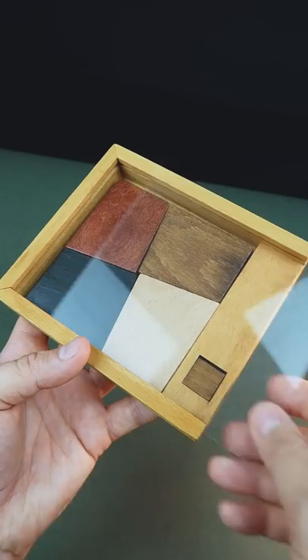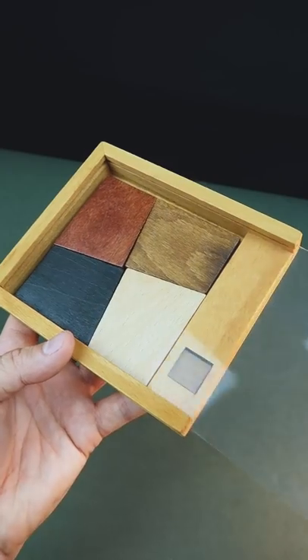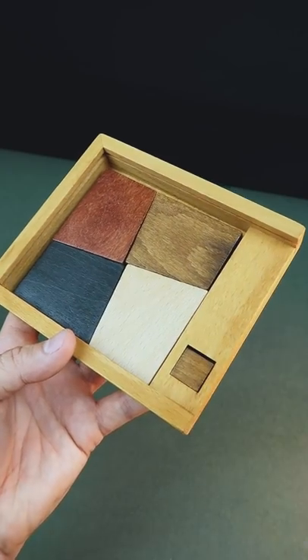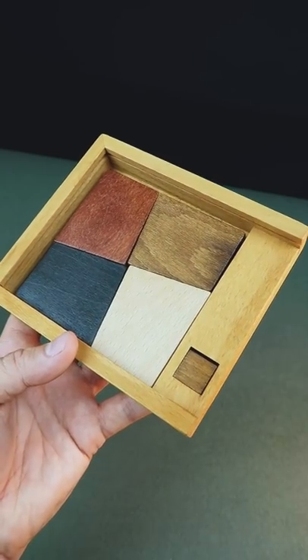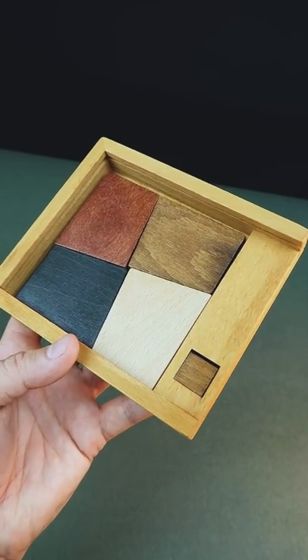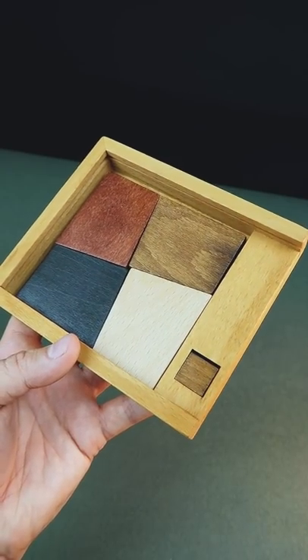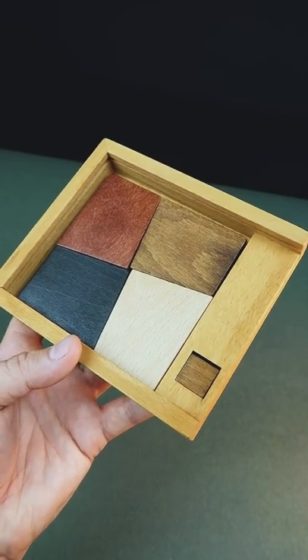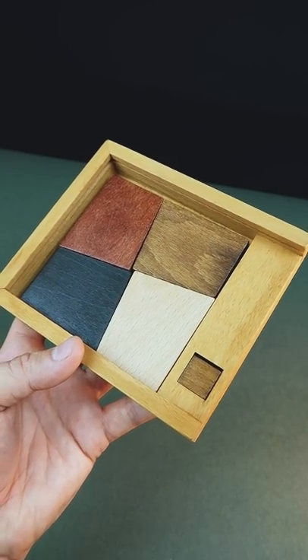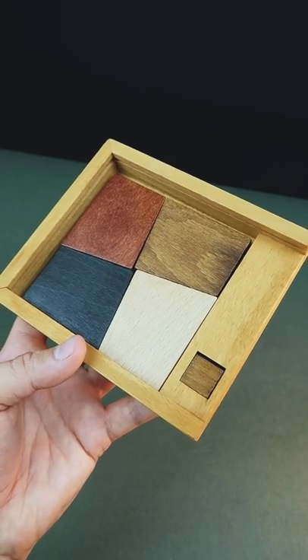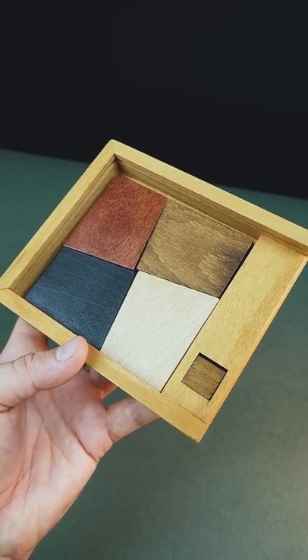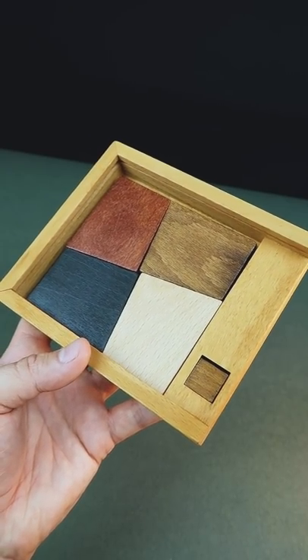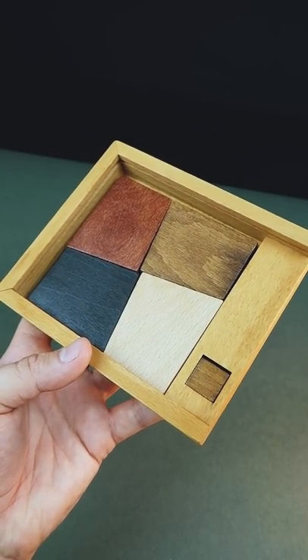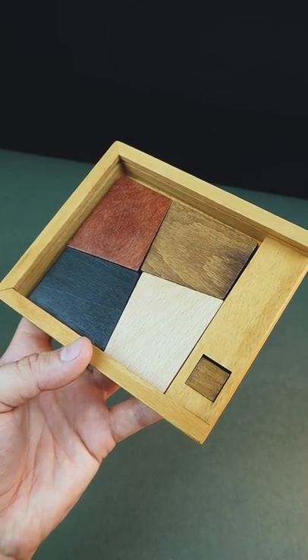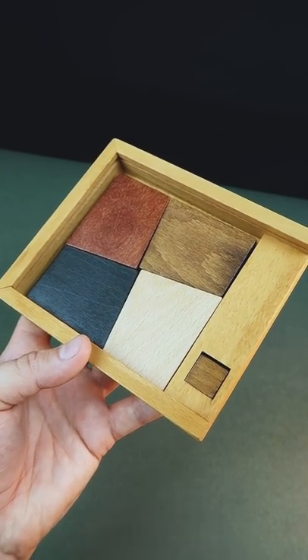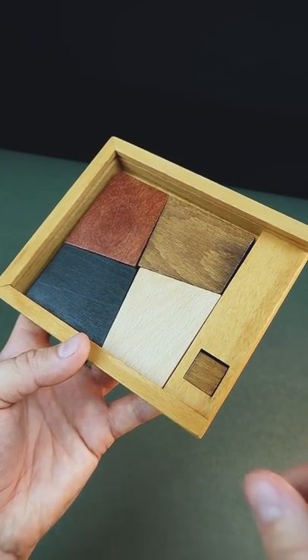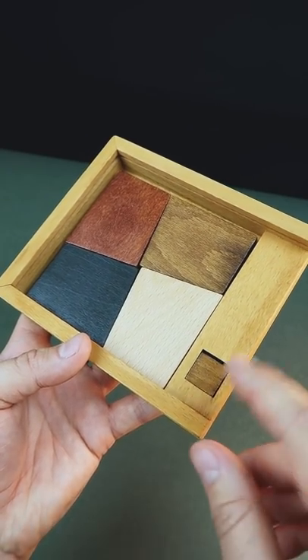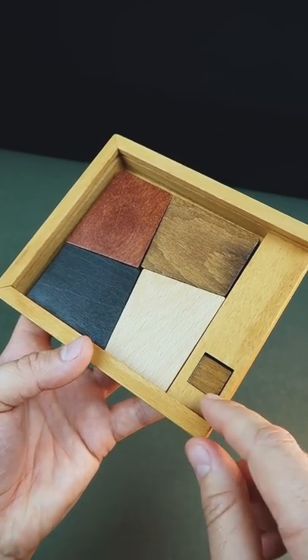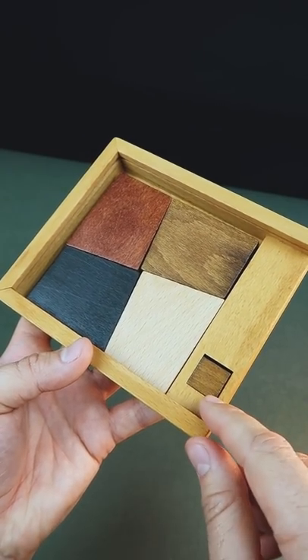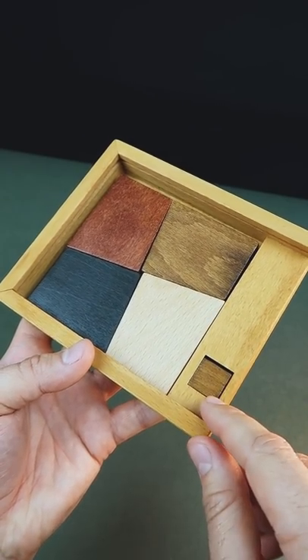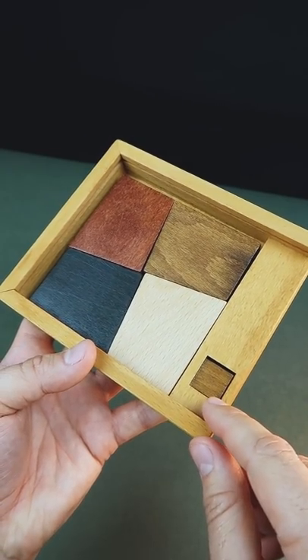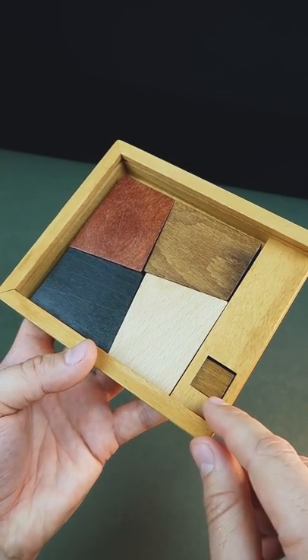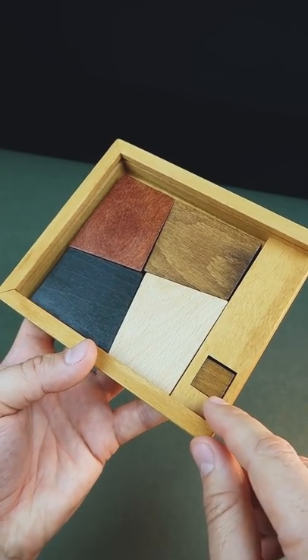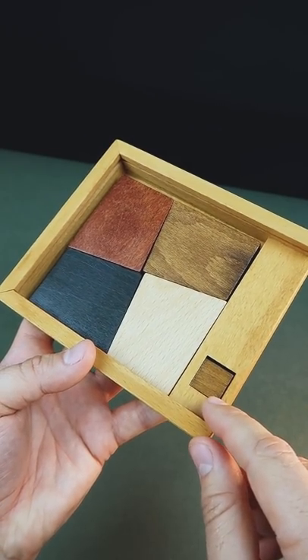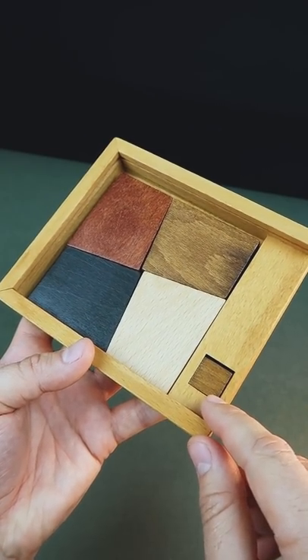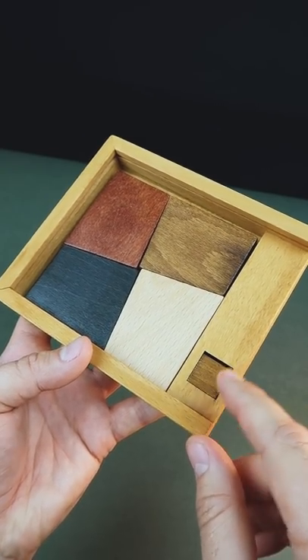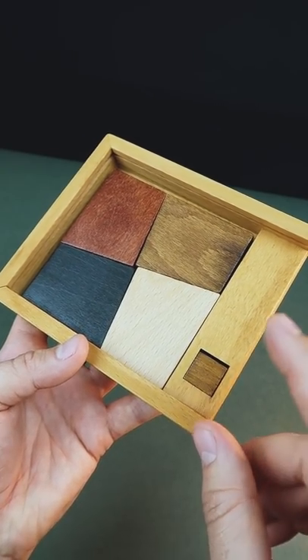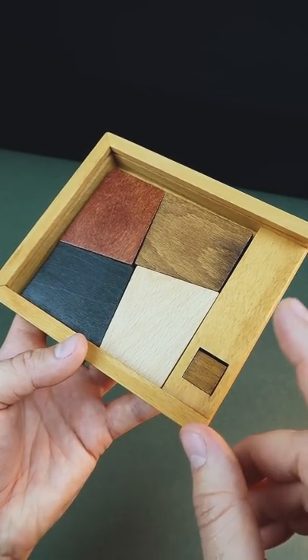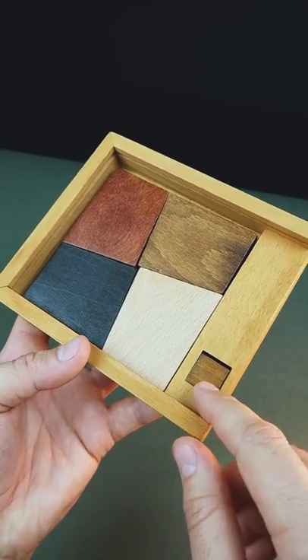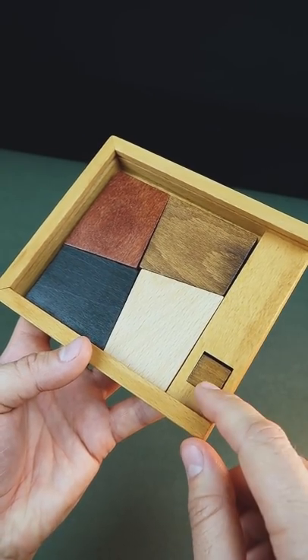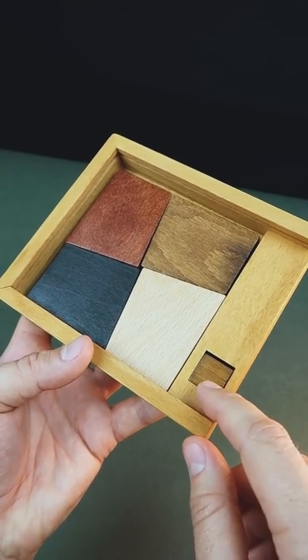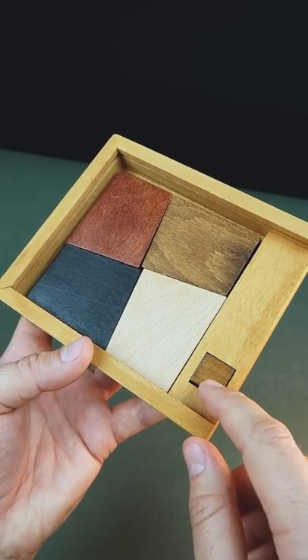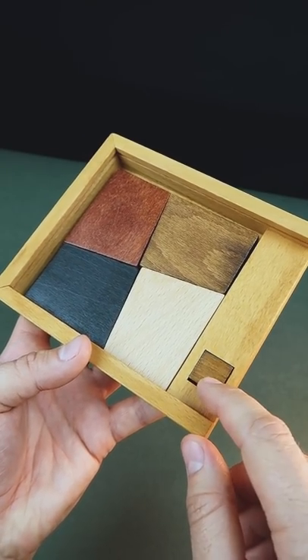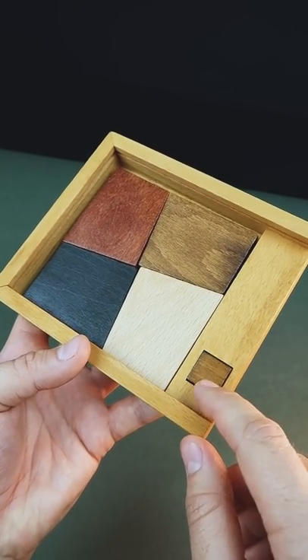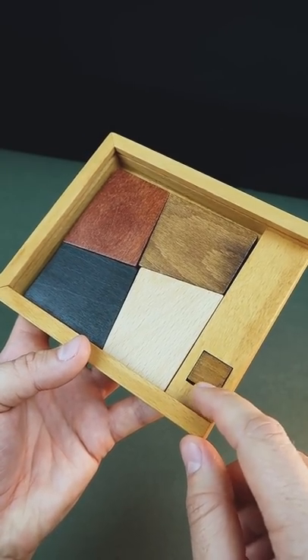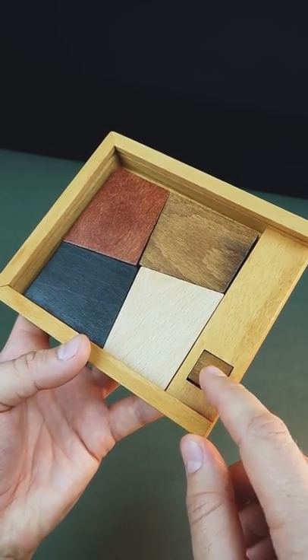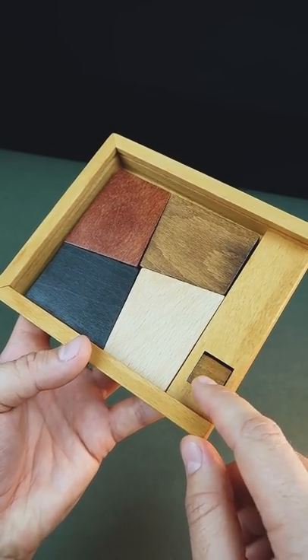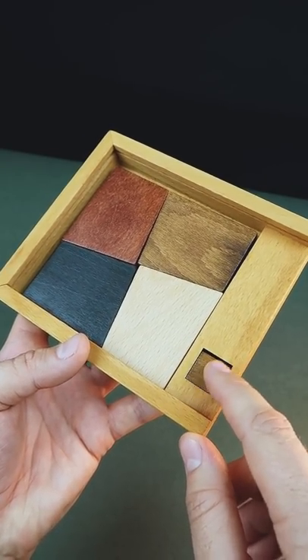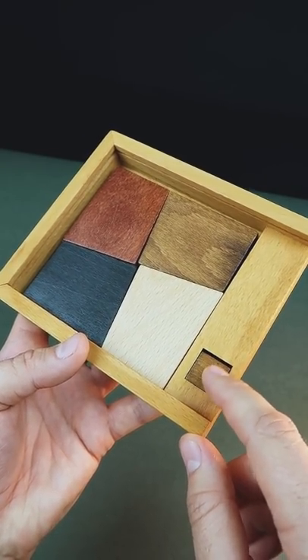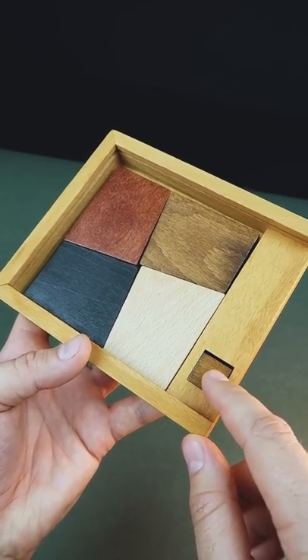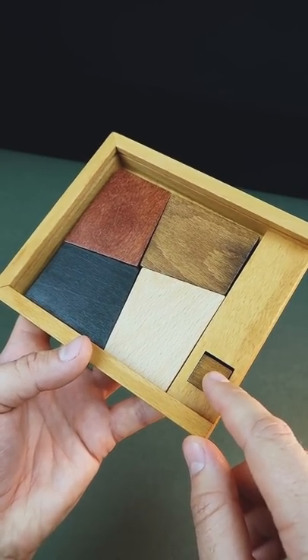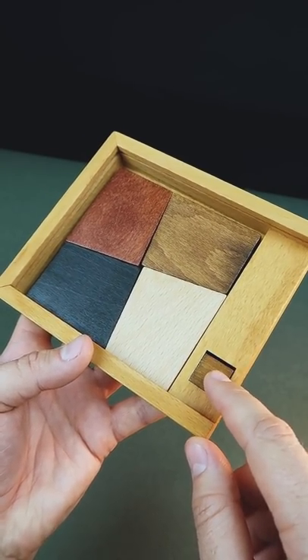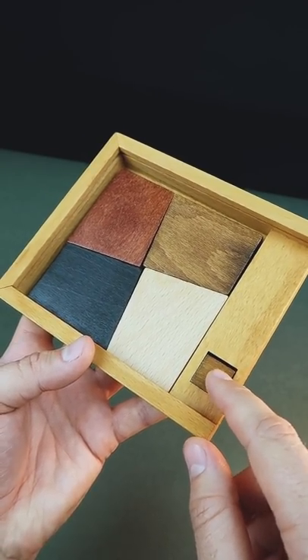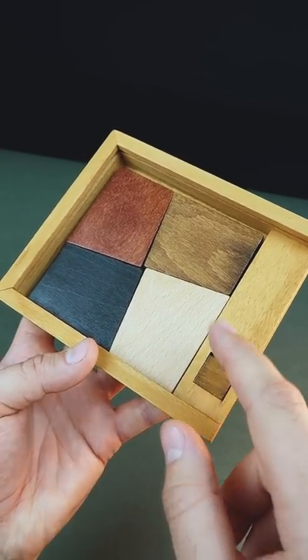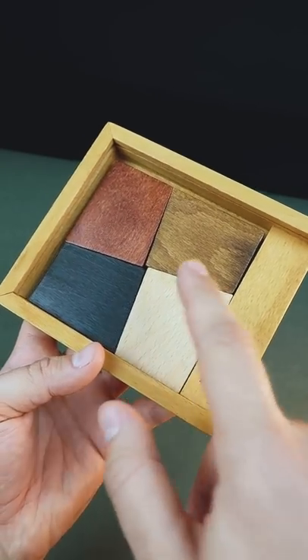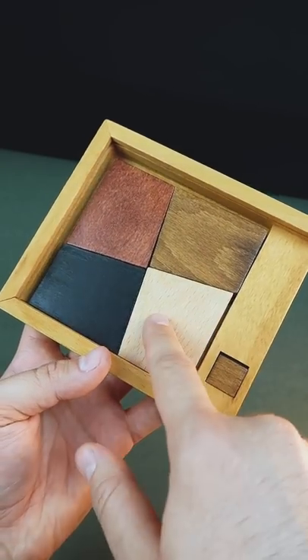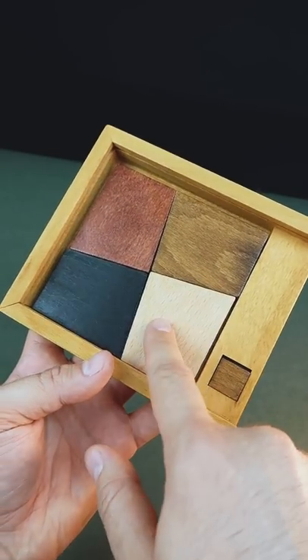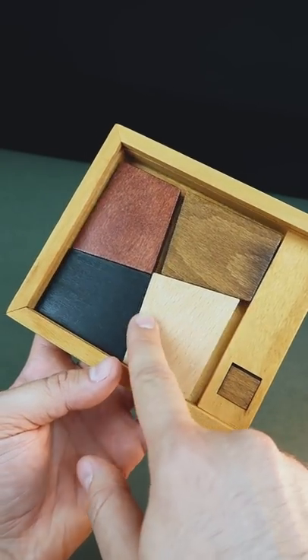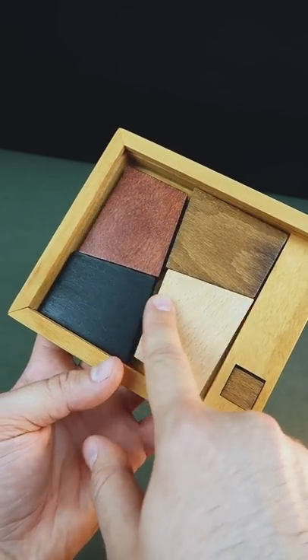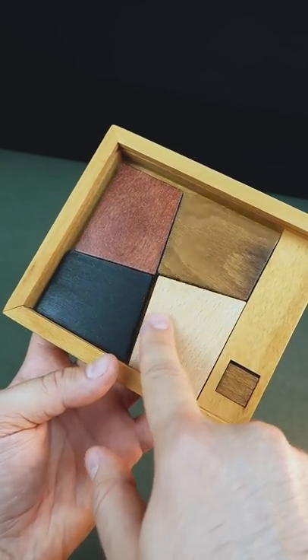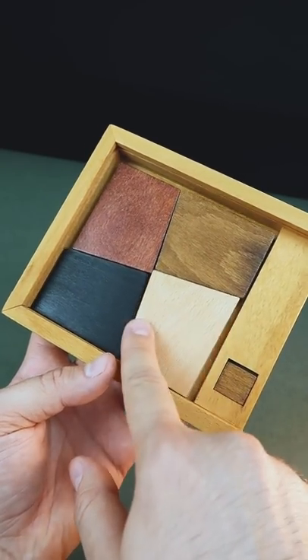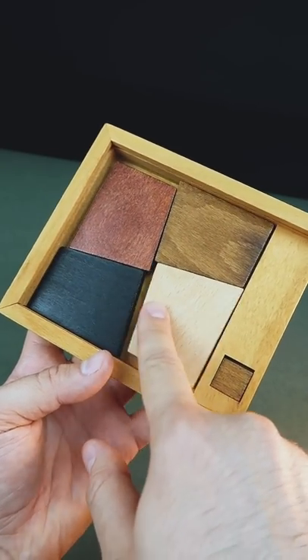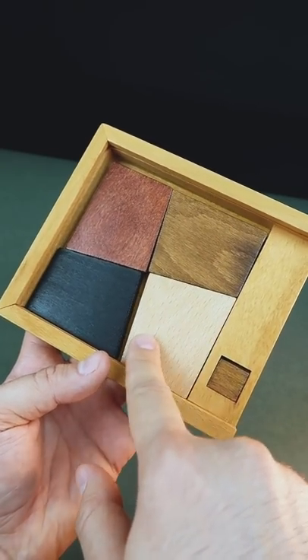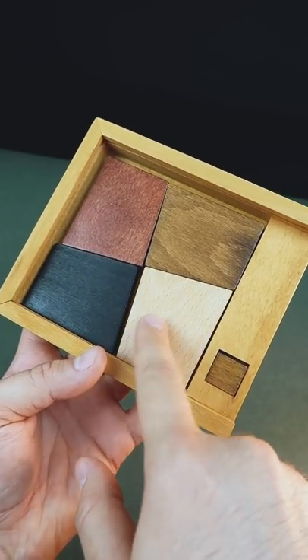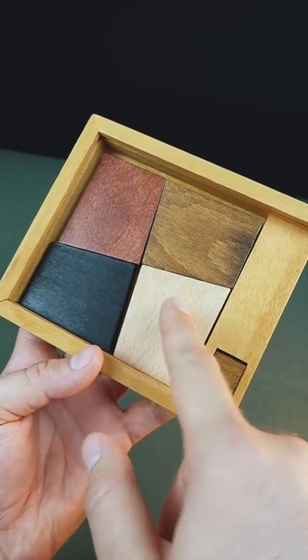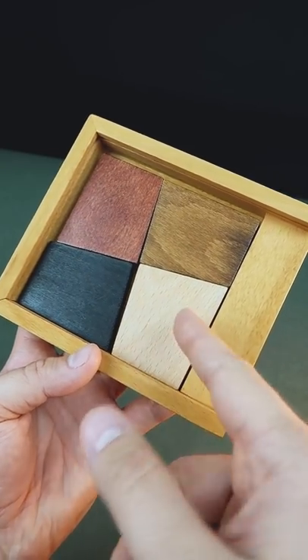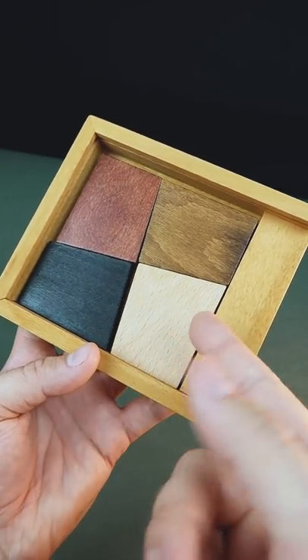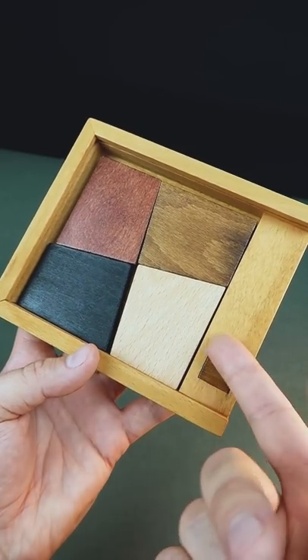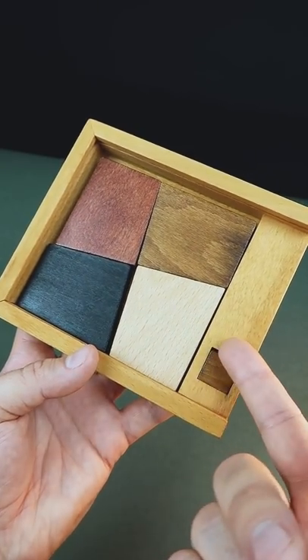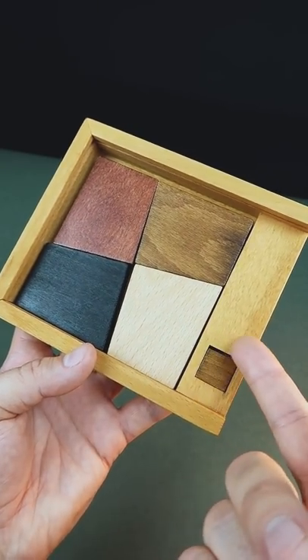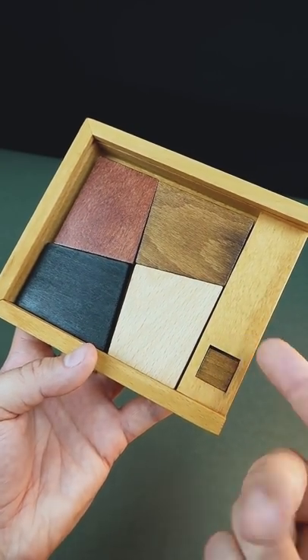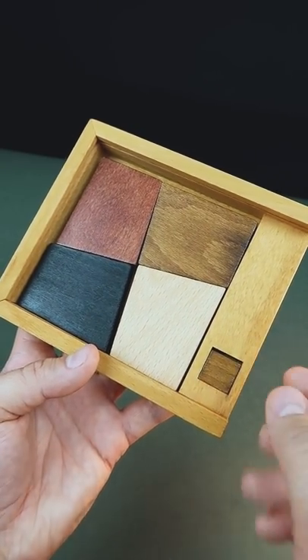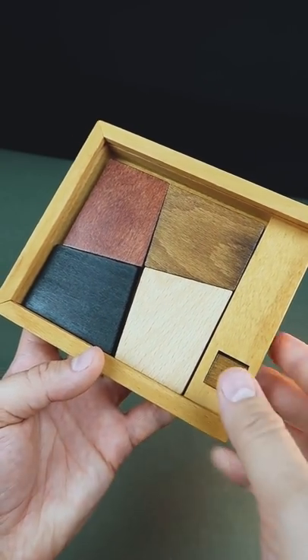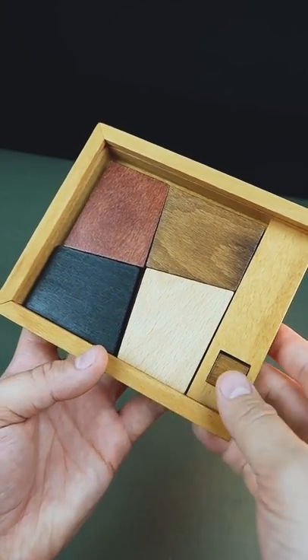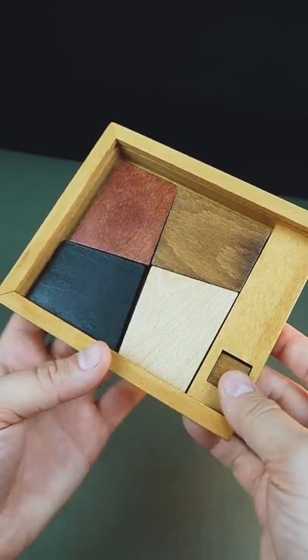I've got a really exciting puzzle — it seems to be impossible. The aim of this puzzle is to put this square into the frame, but there is no place at all.